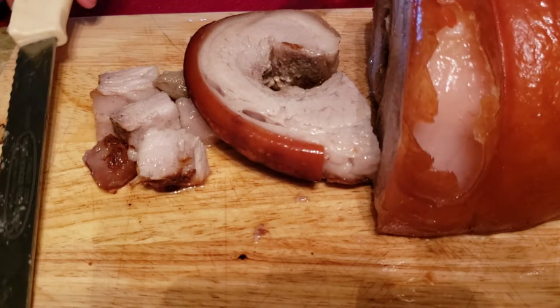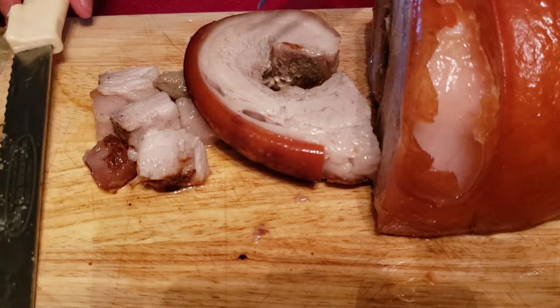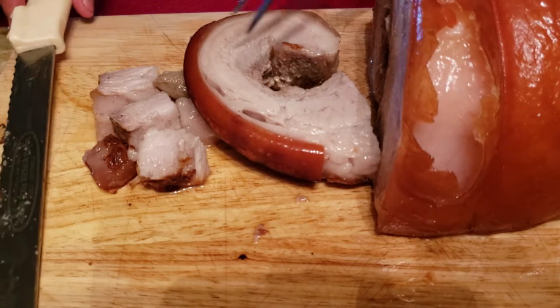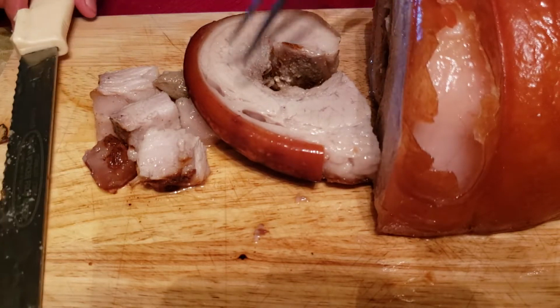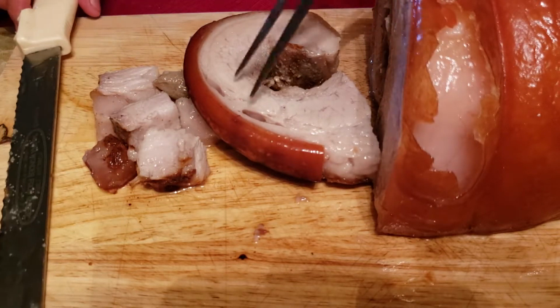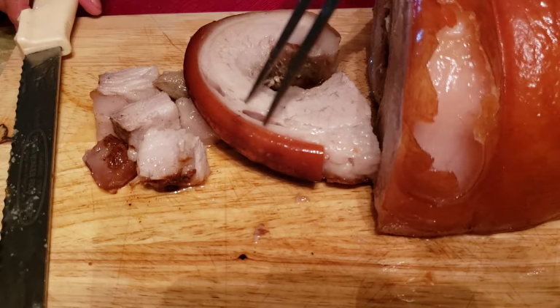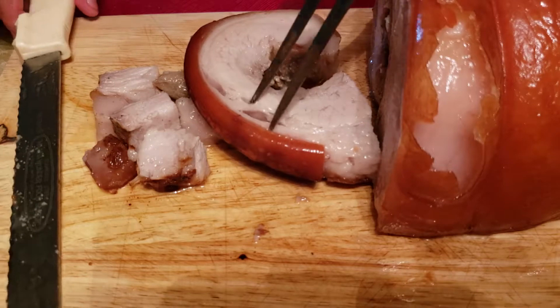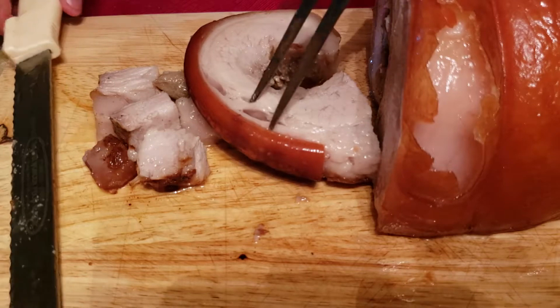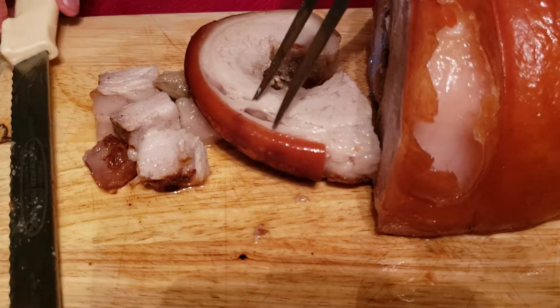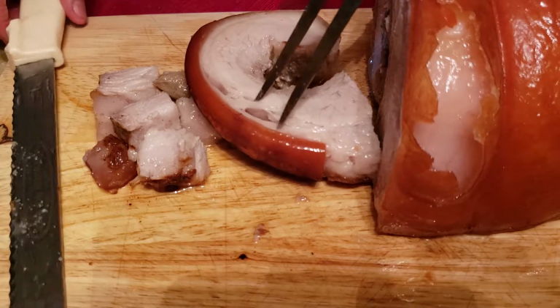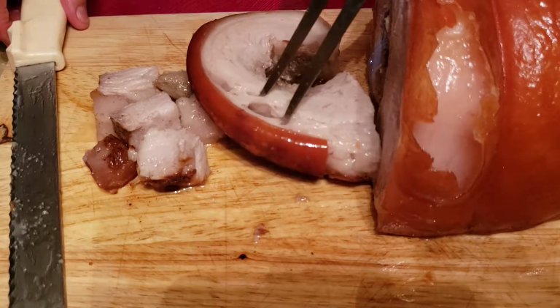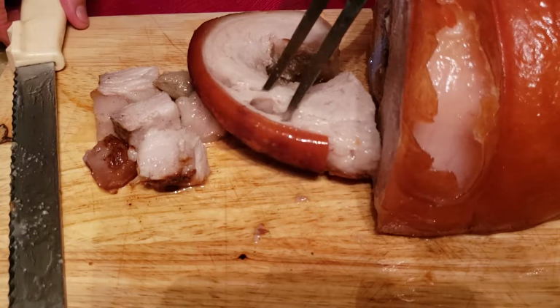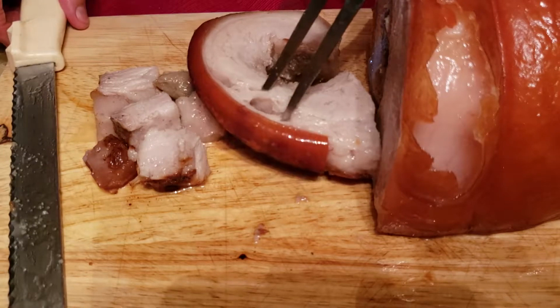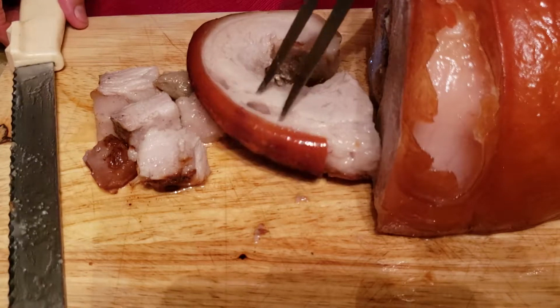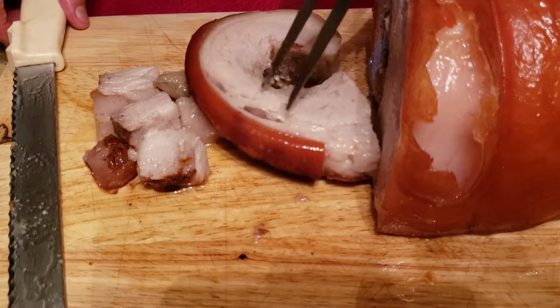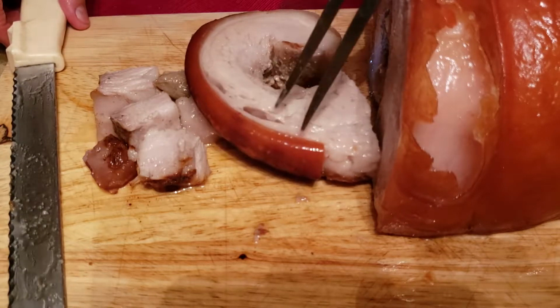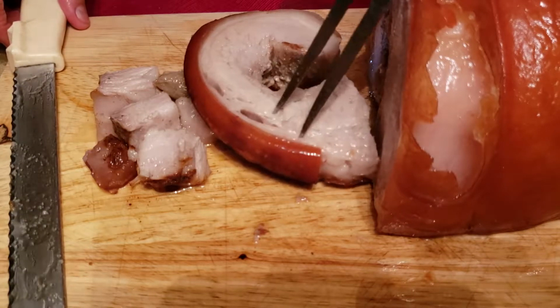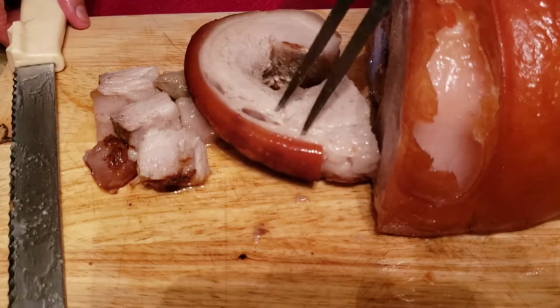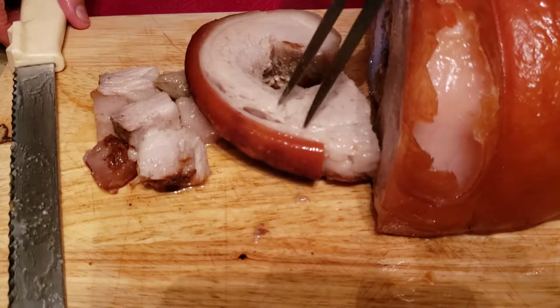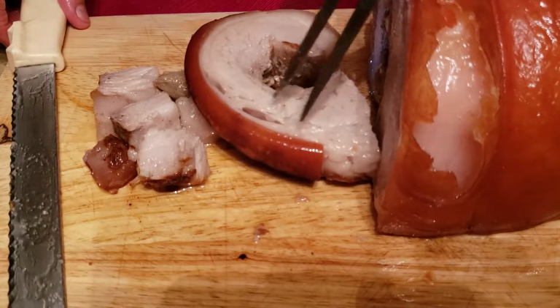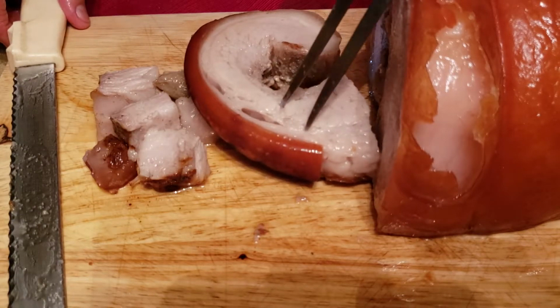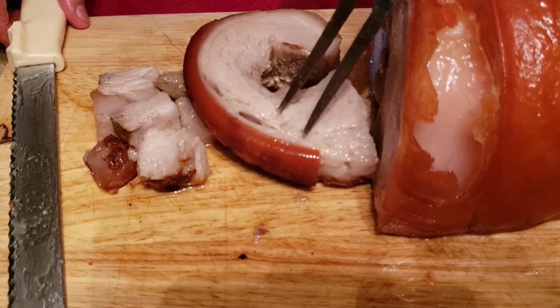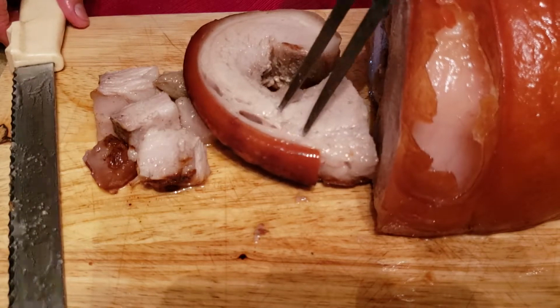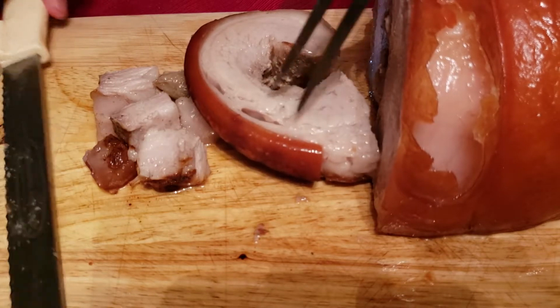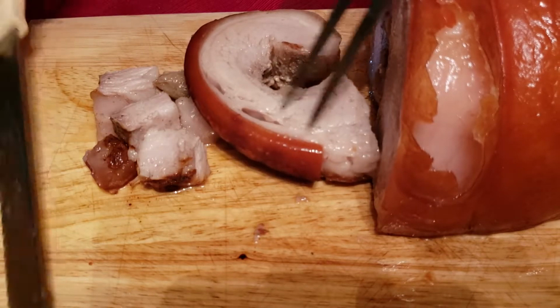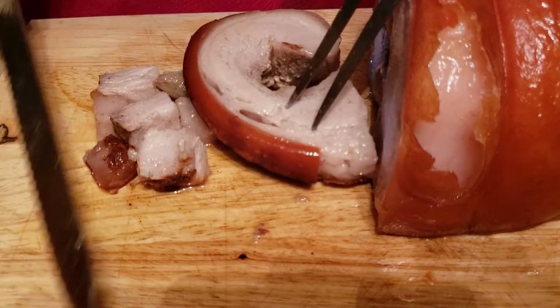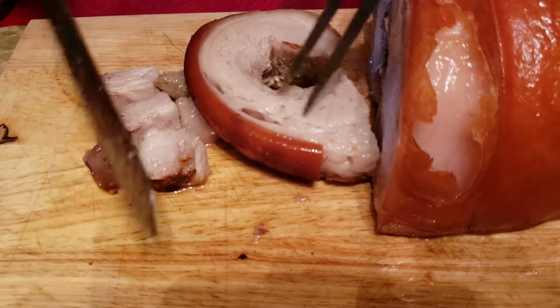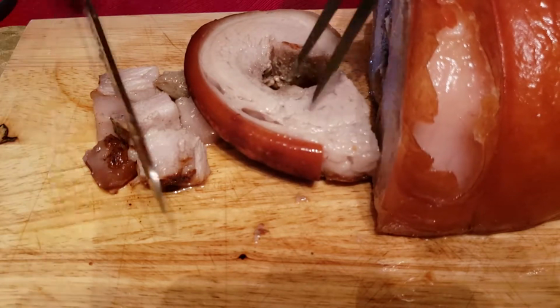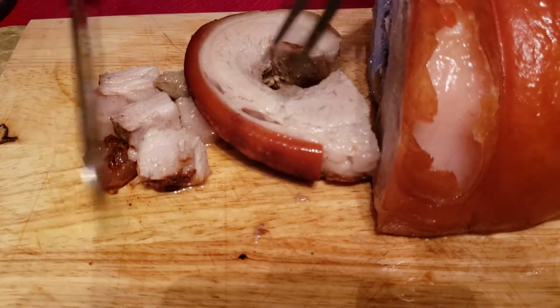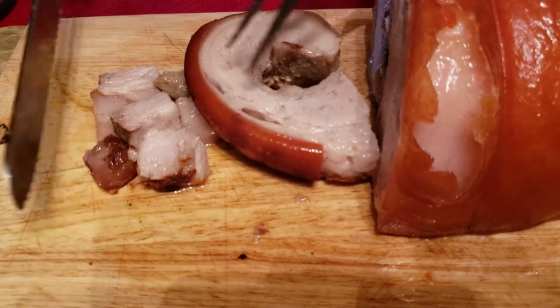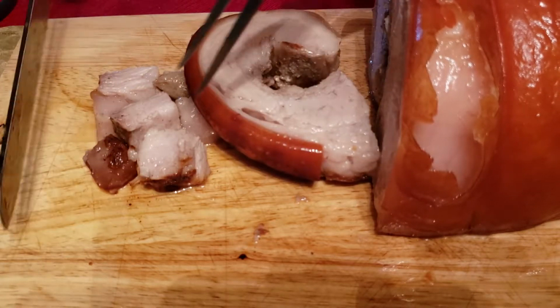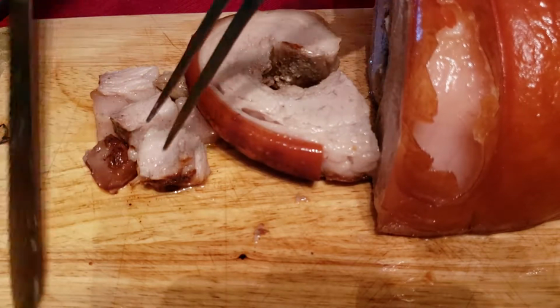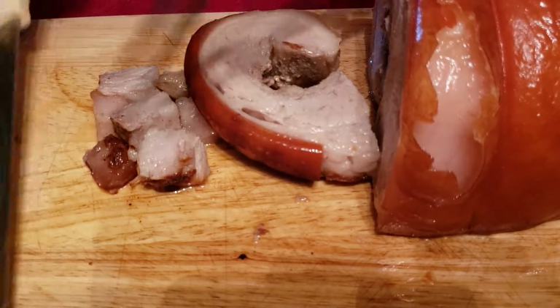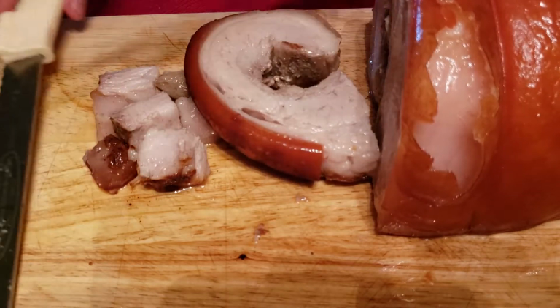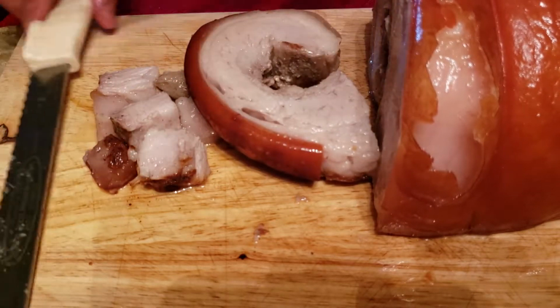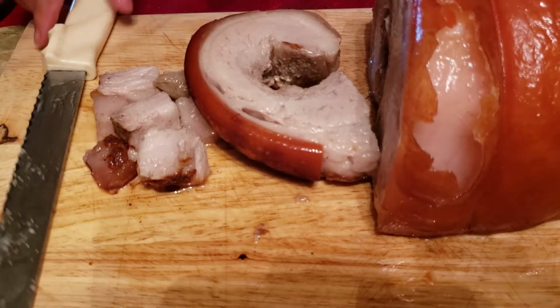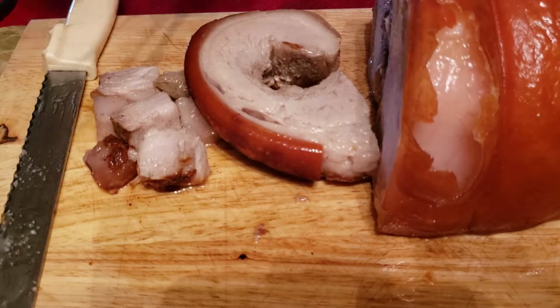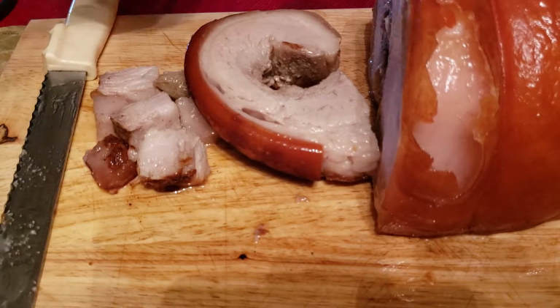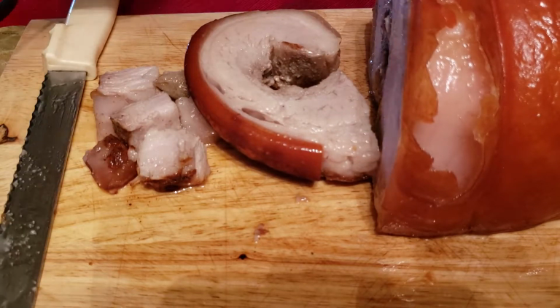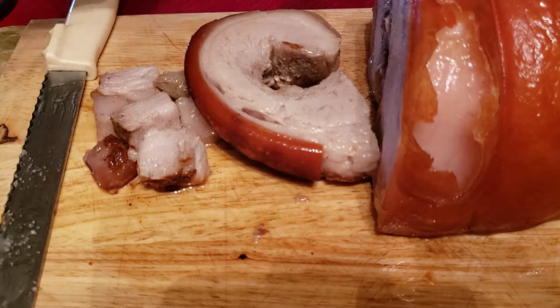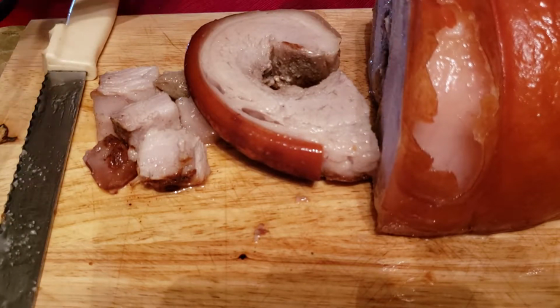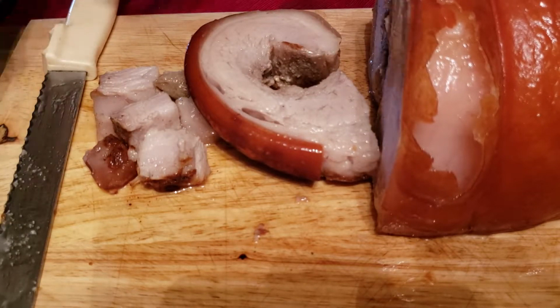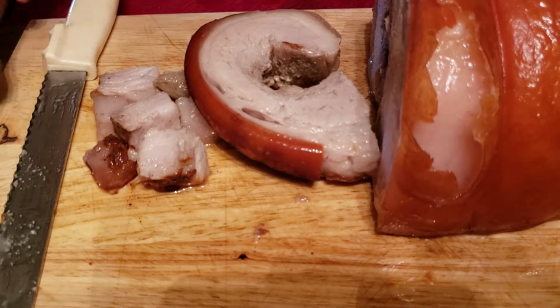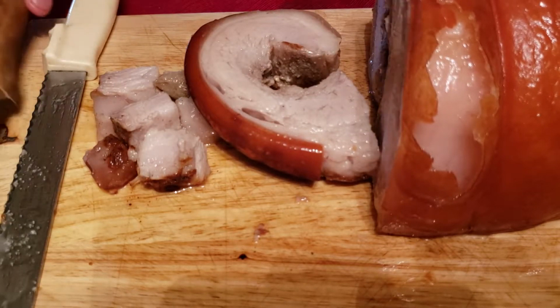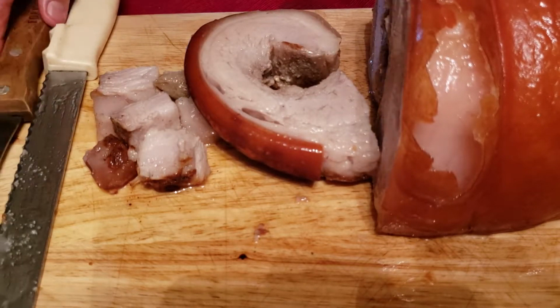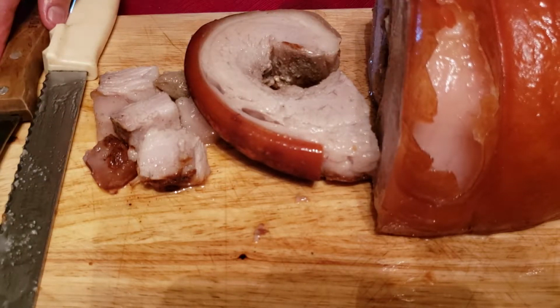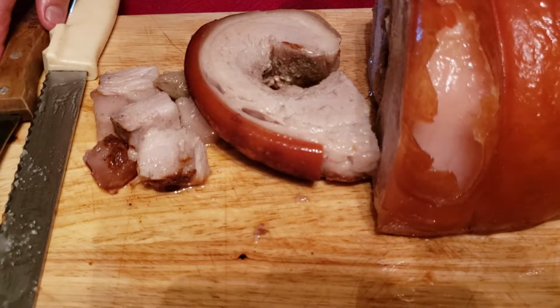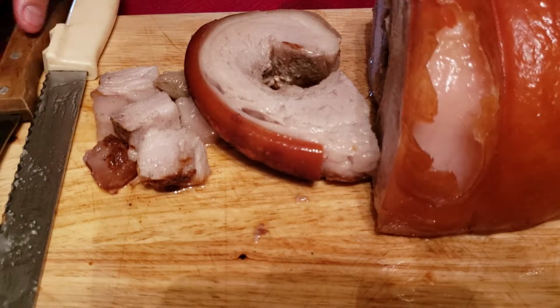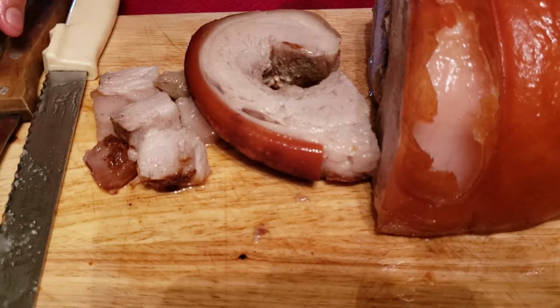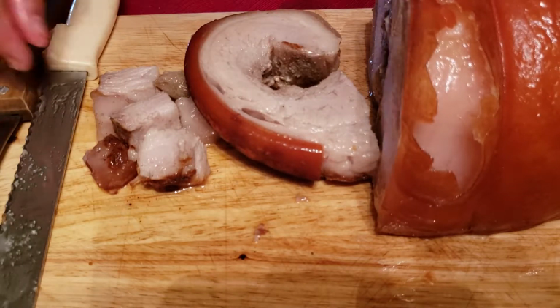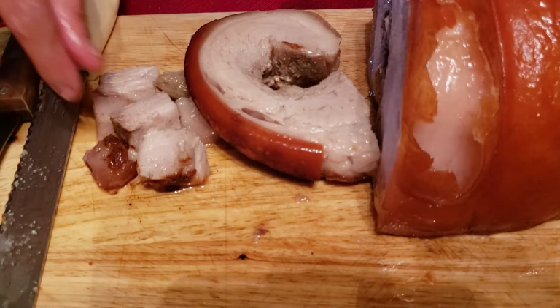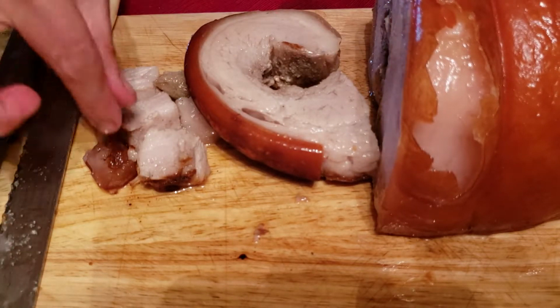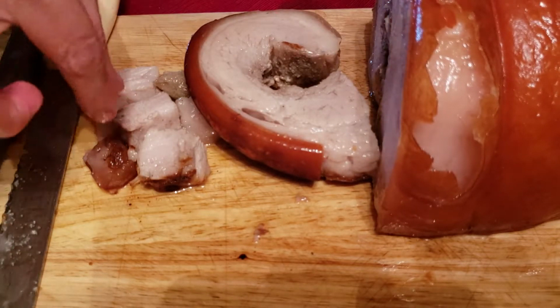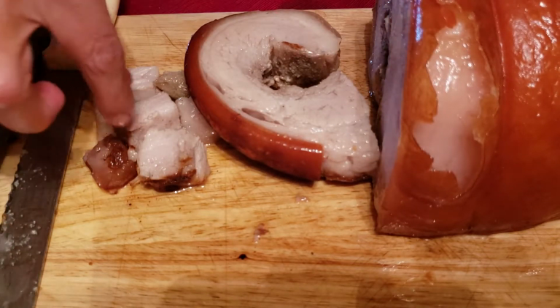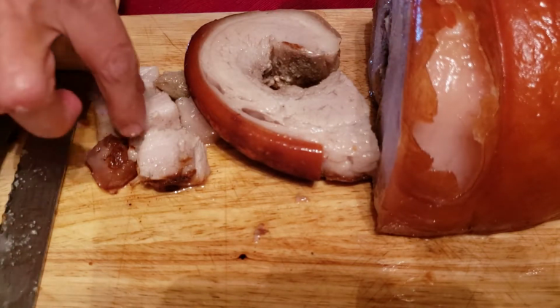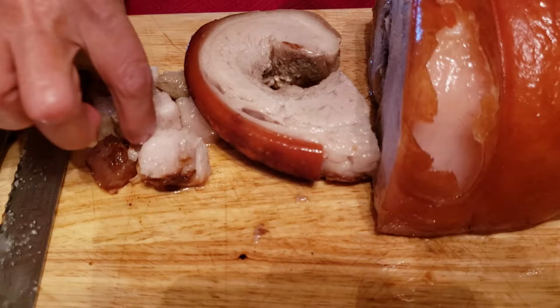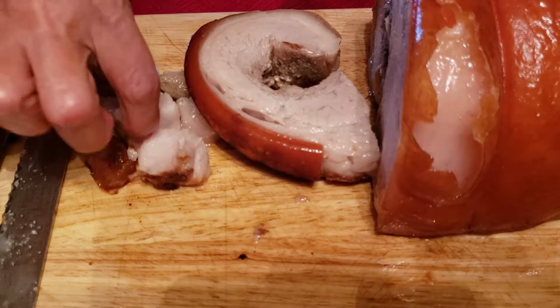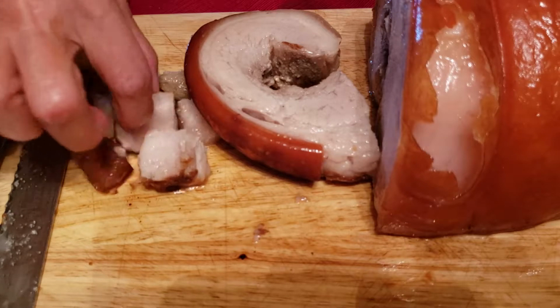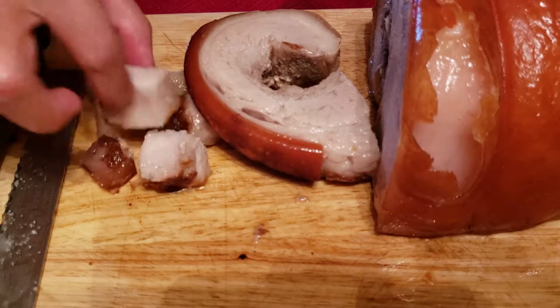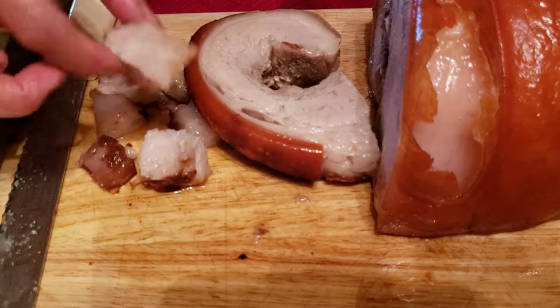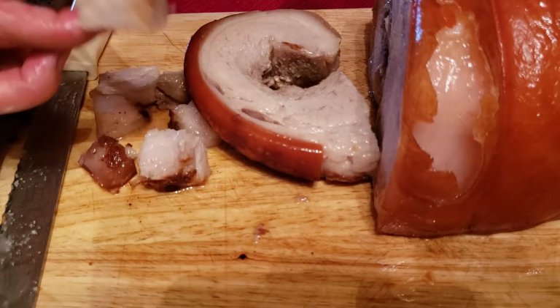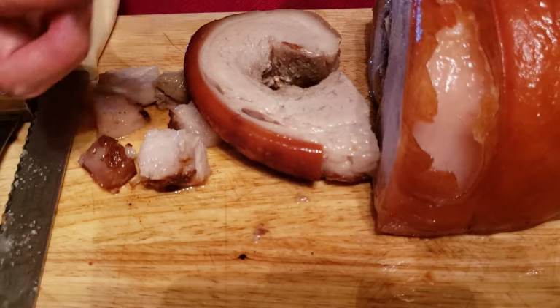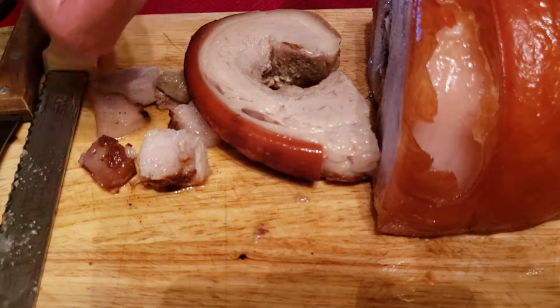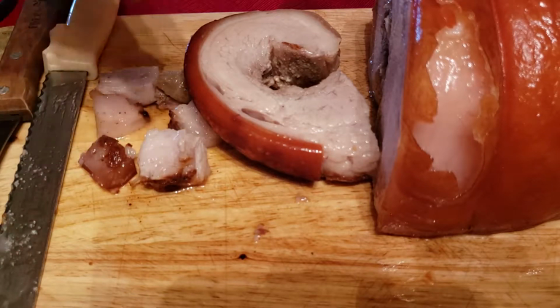I can't stop eating, so I will eat some more. I want the skin, but I think I'll have the meat.